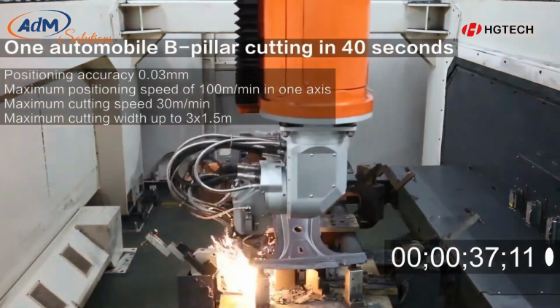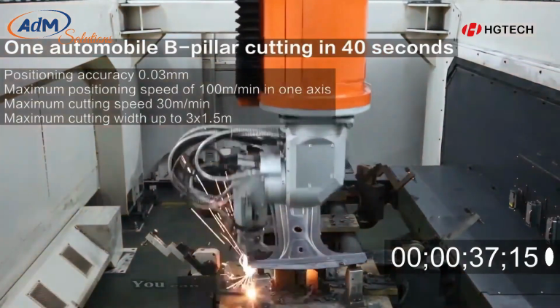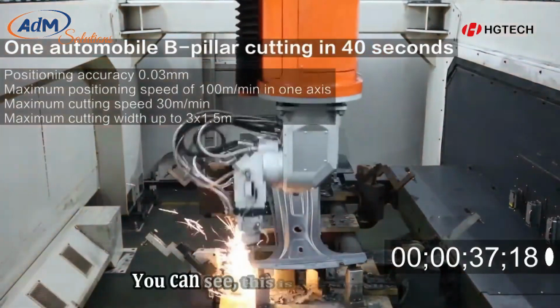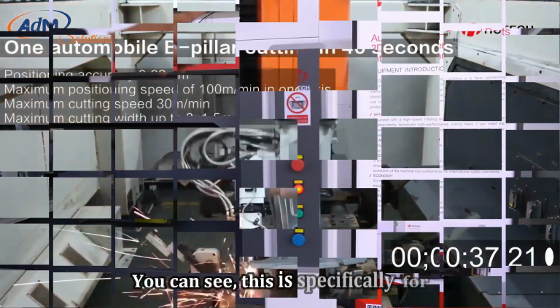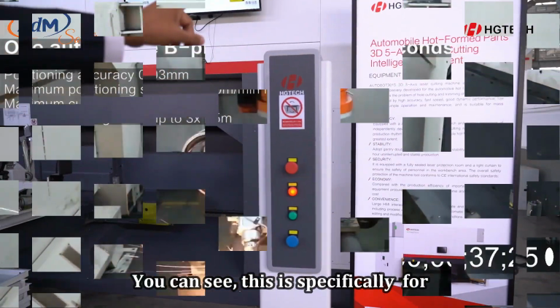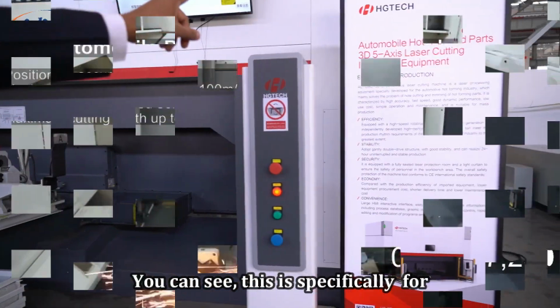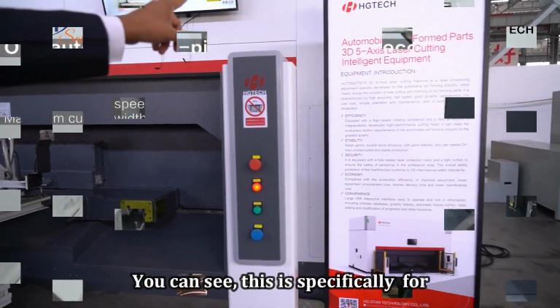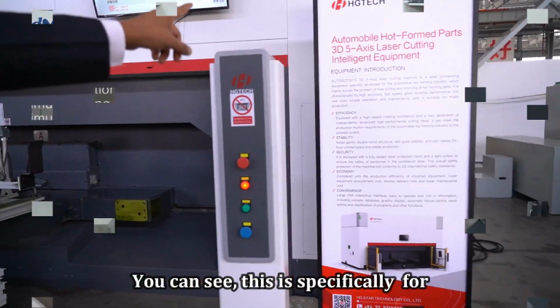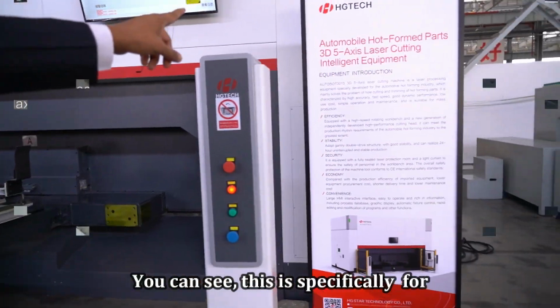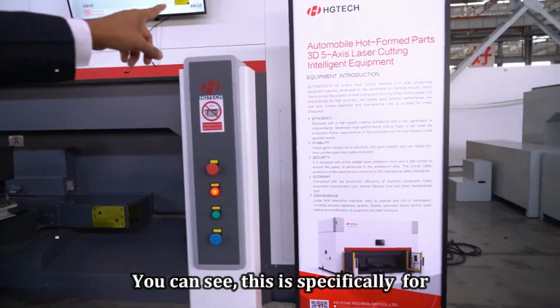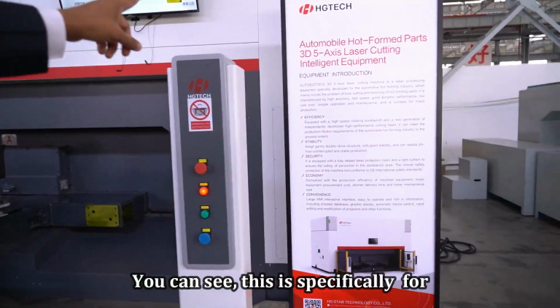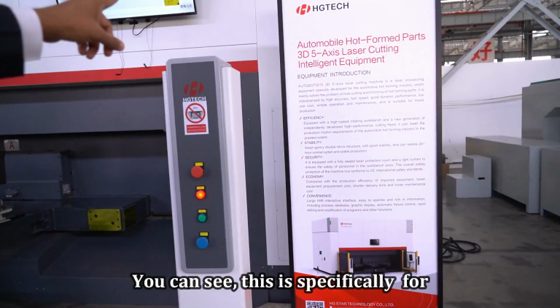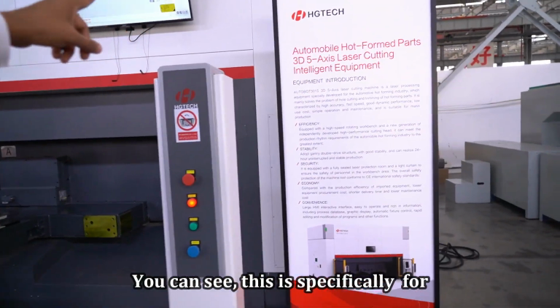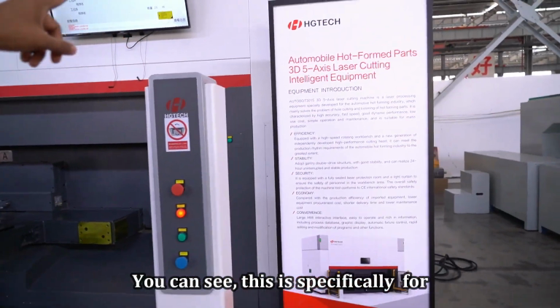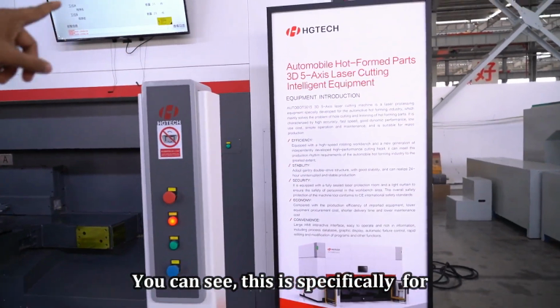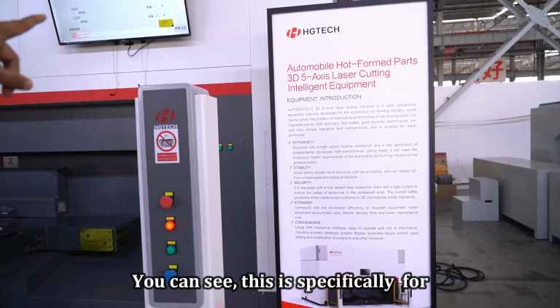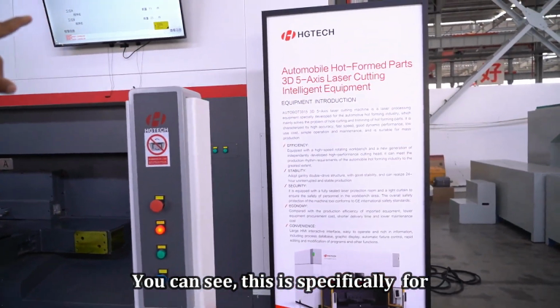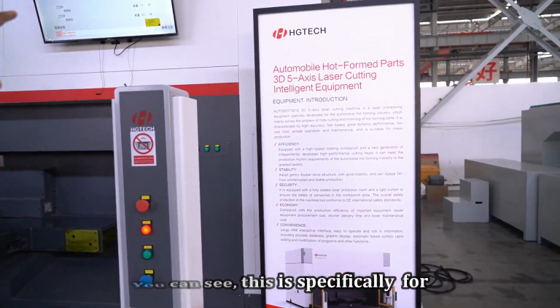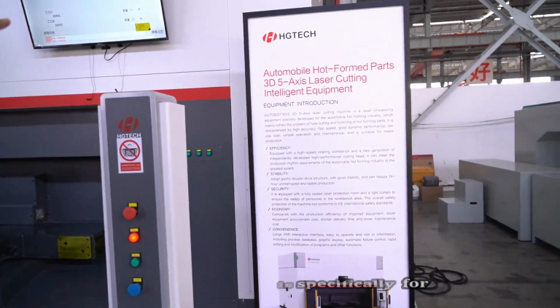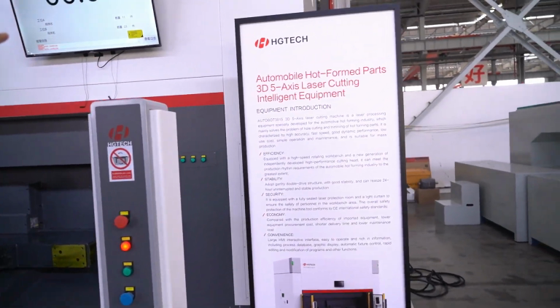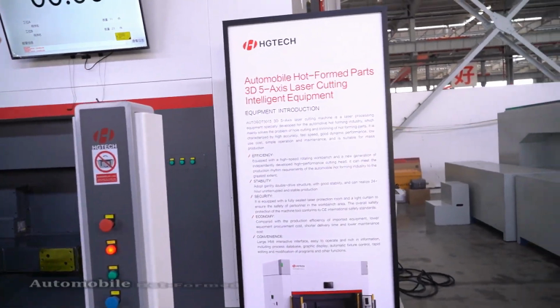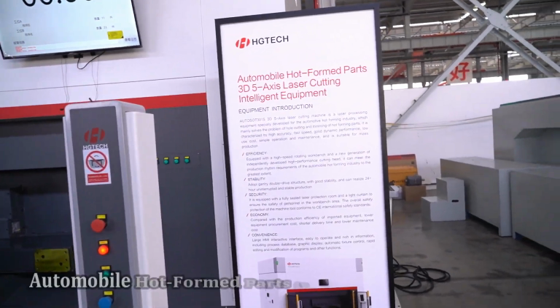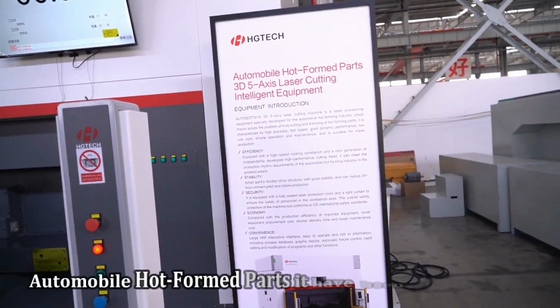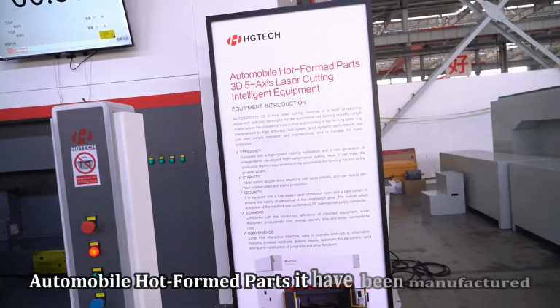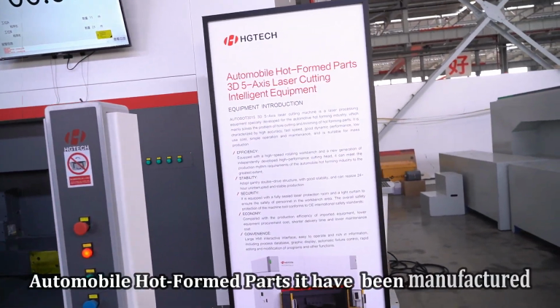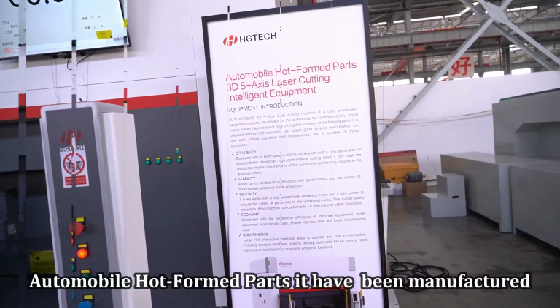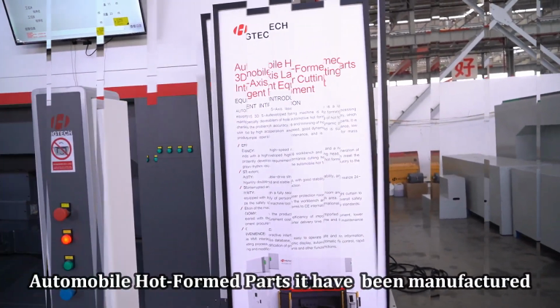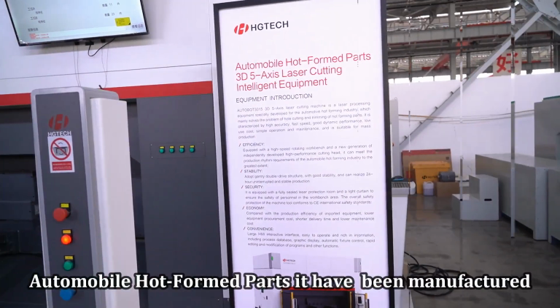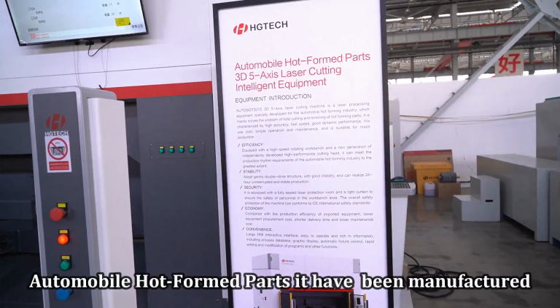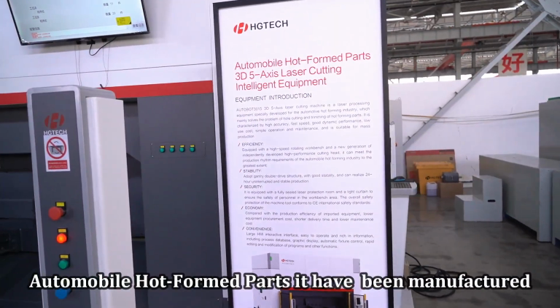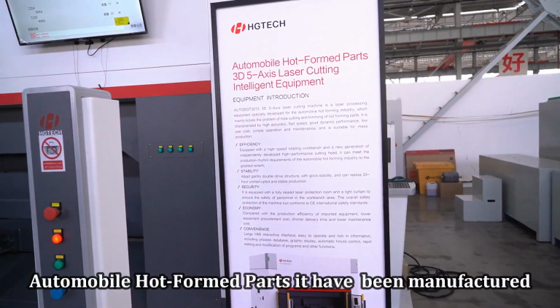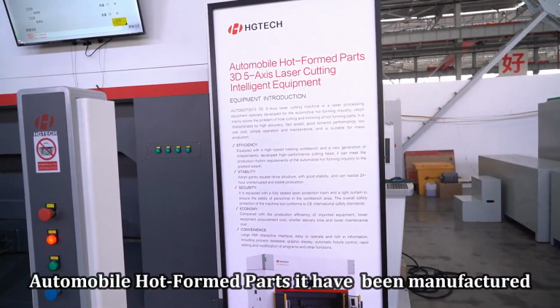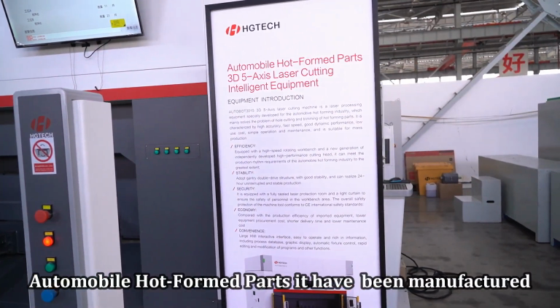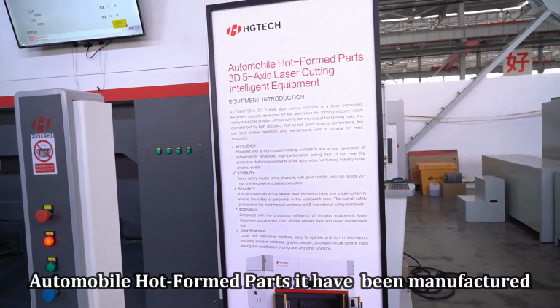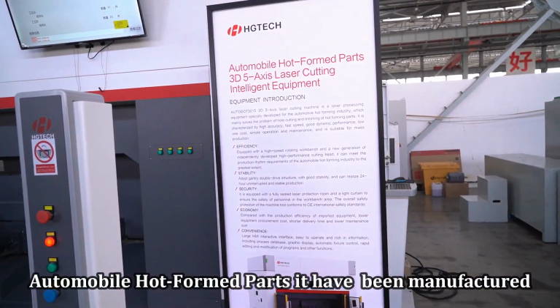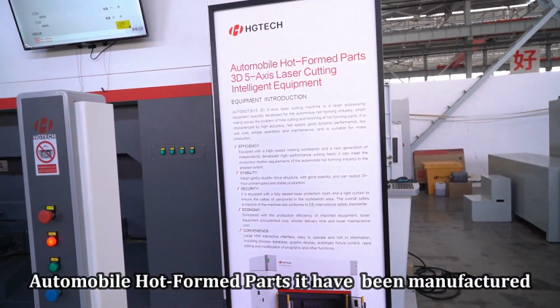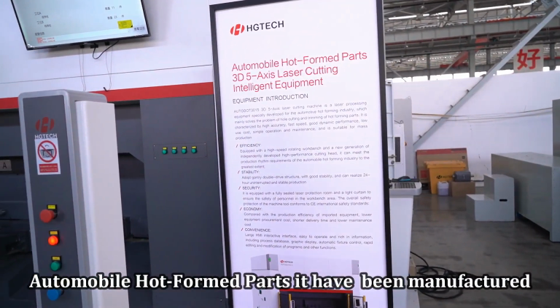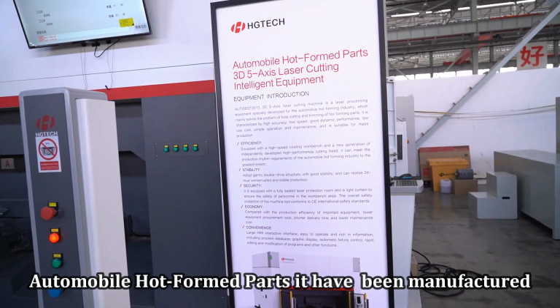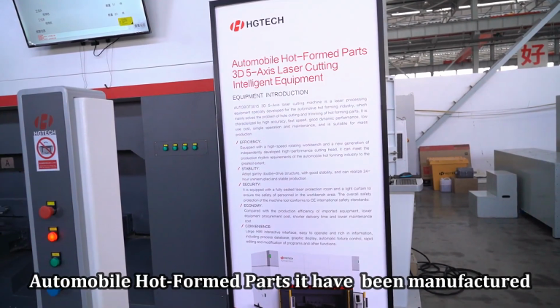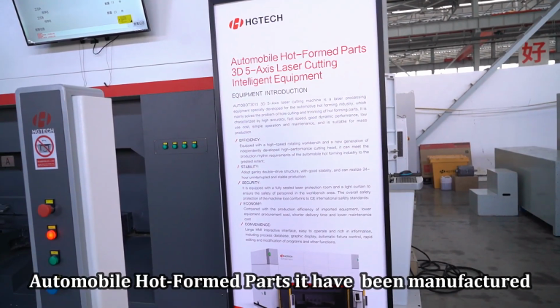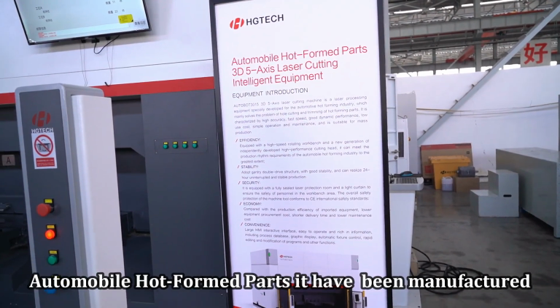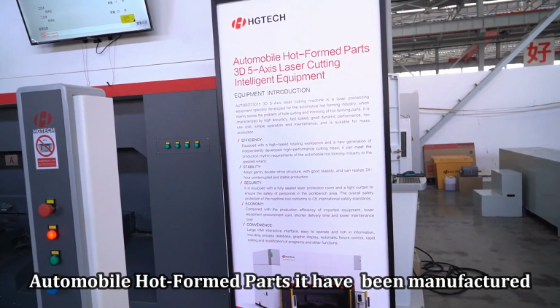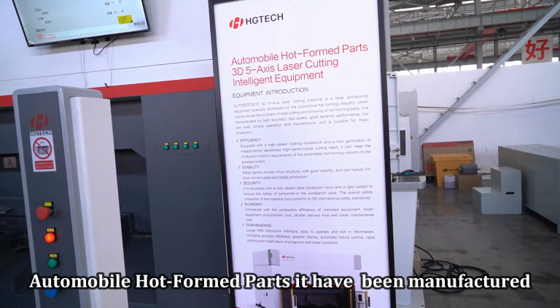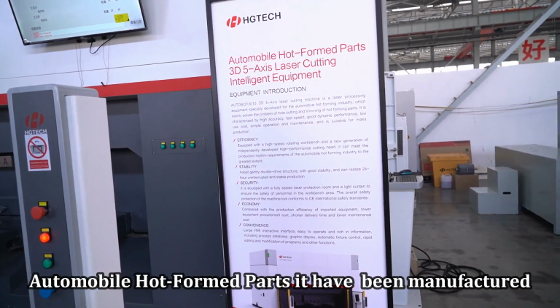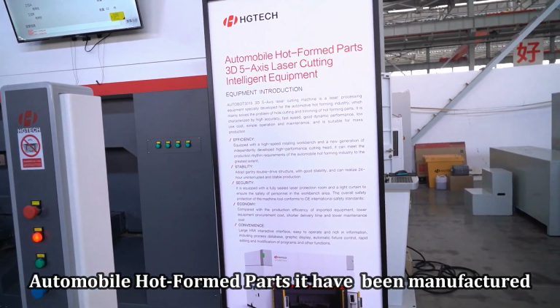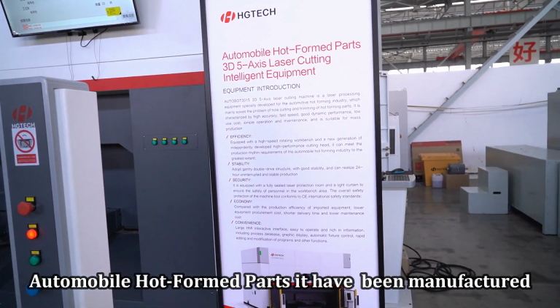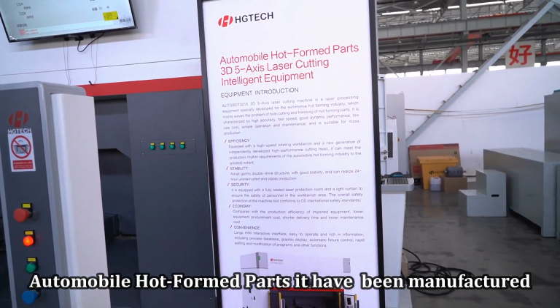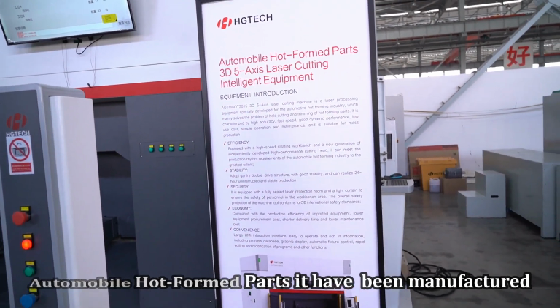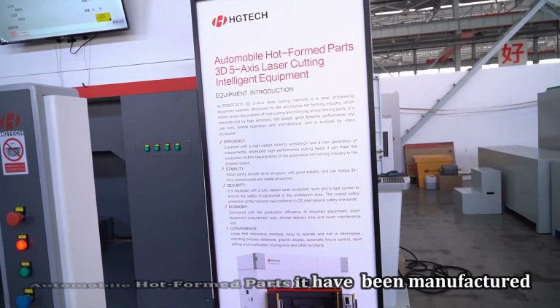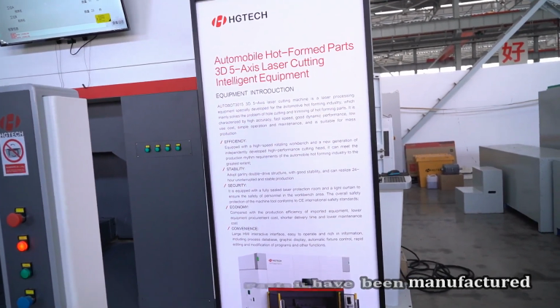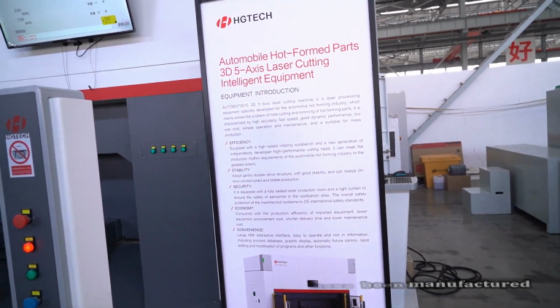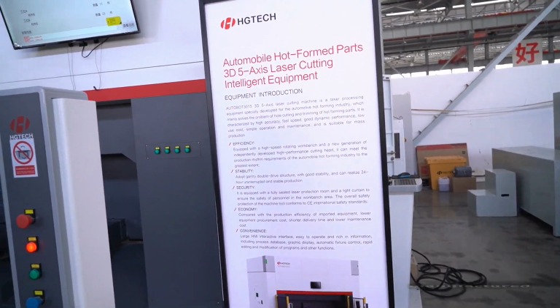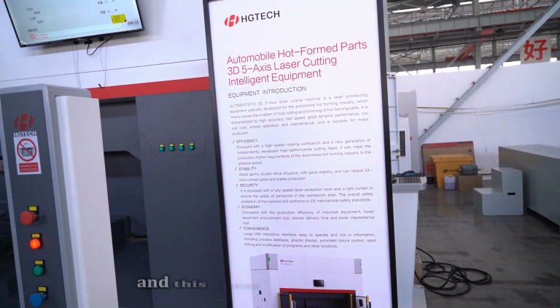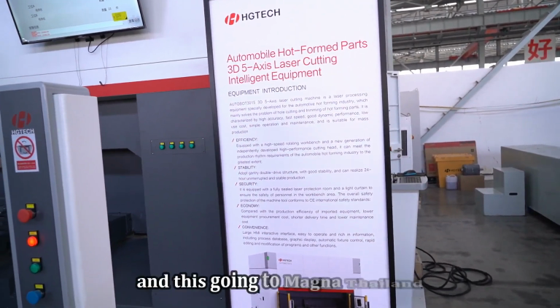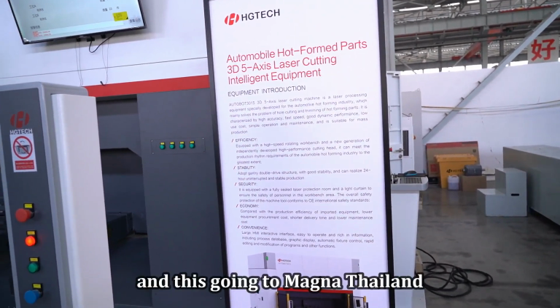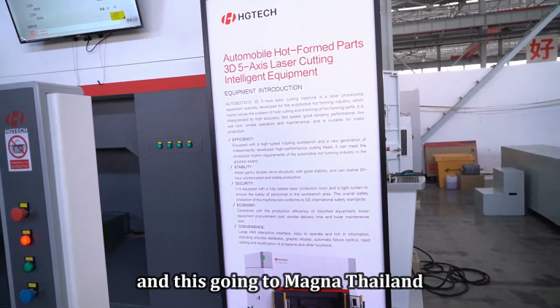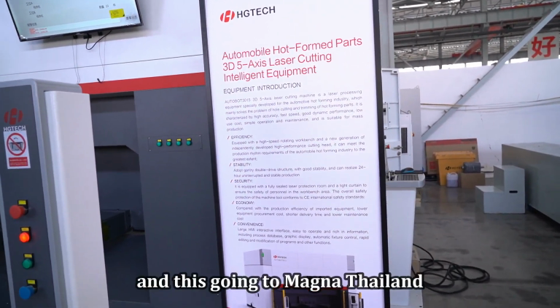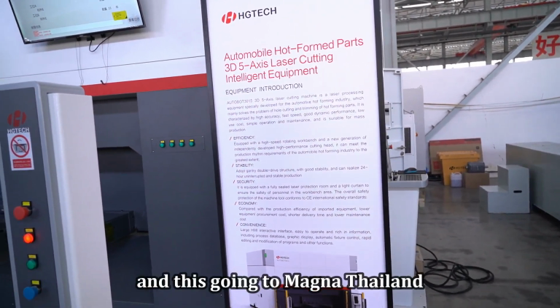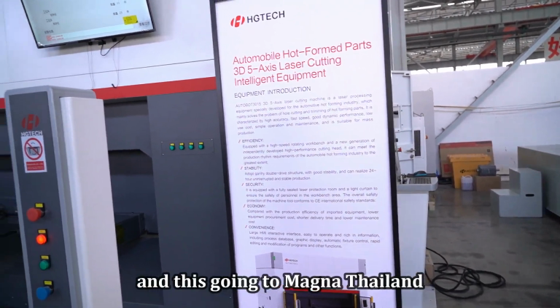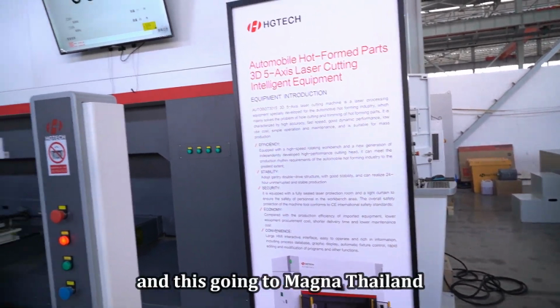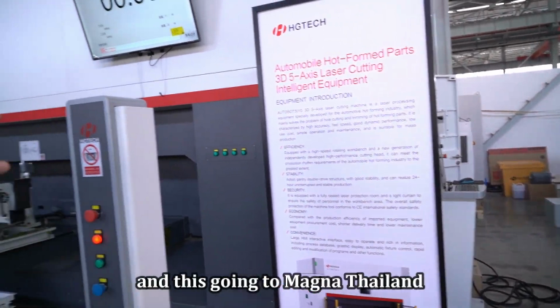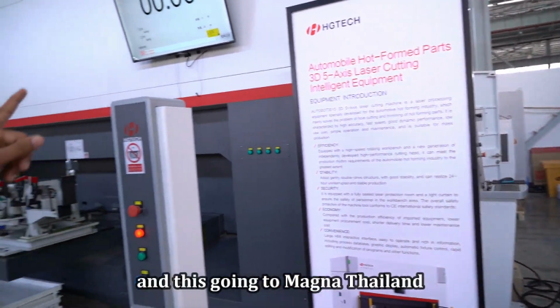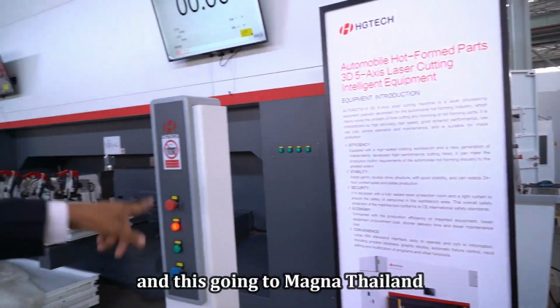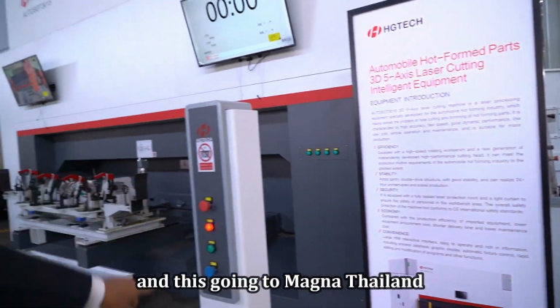You can see this is specifically for automobile hot formed parts — it has been manufactured and this is going to Magna, Thailand.